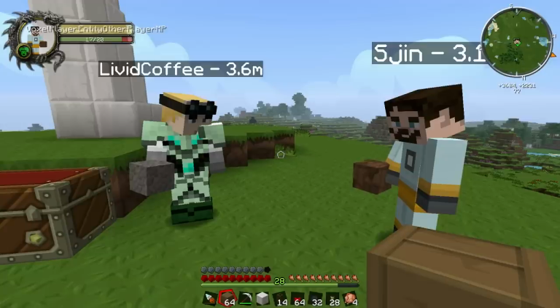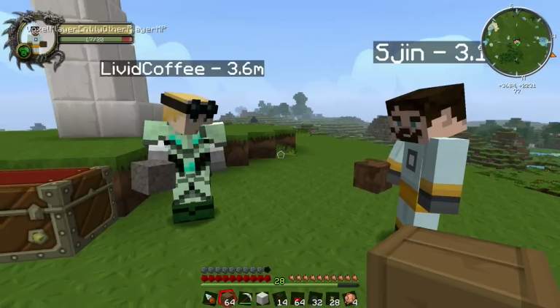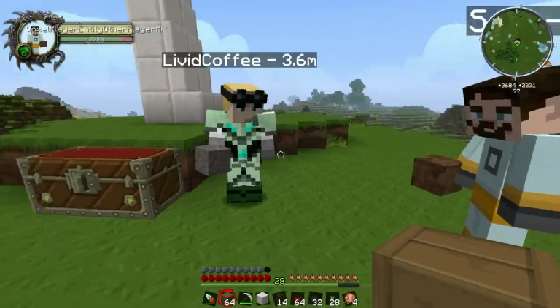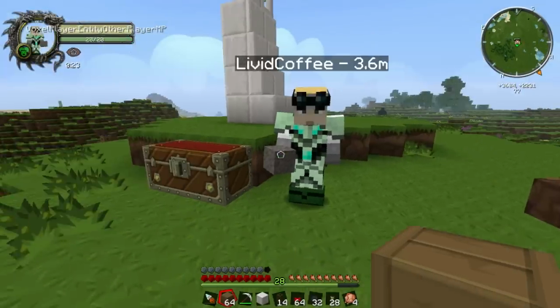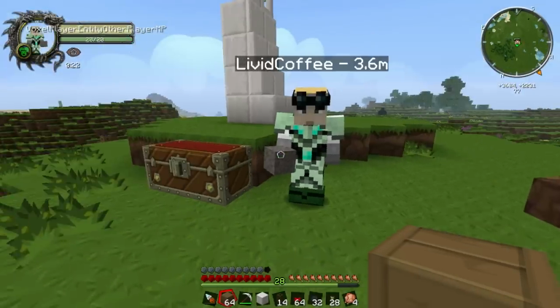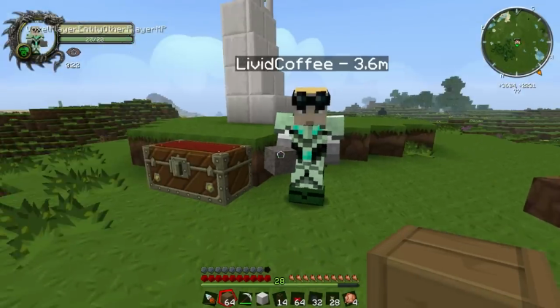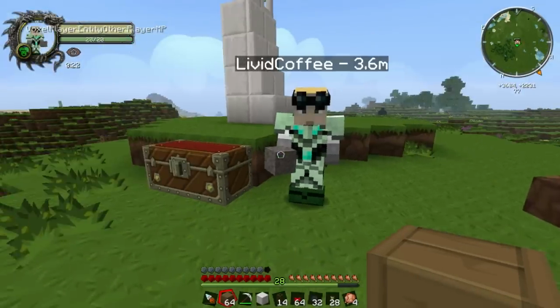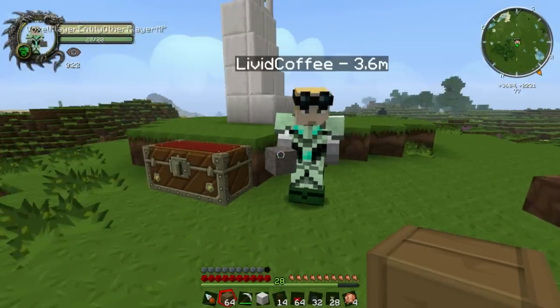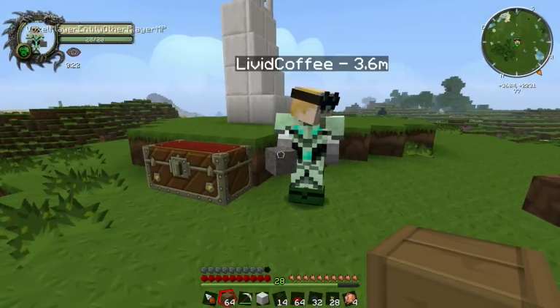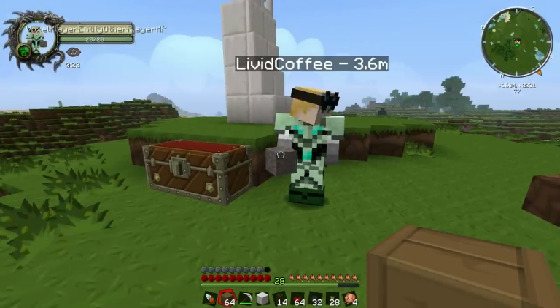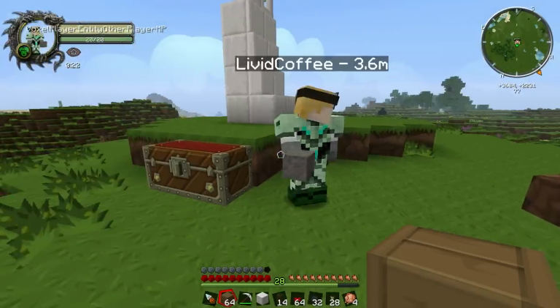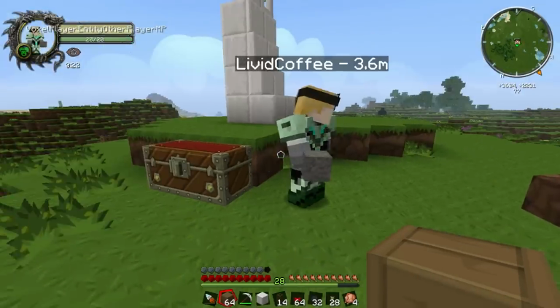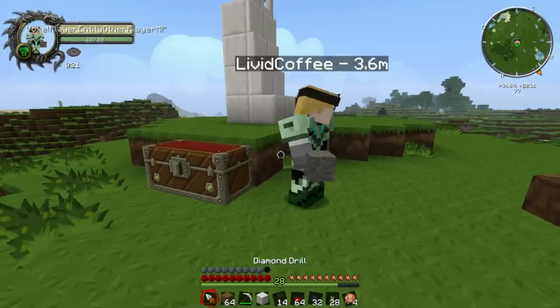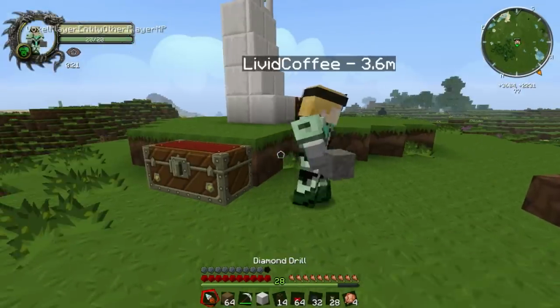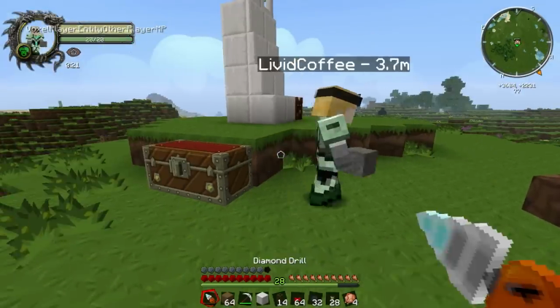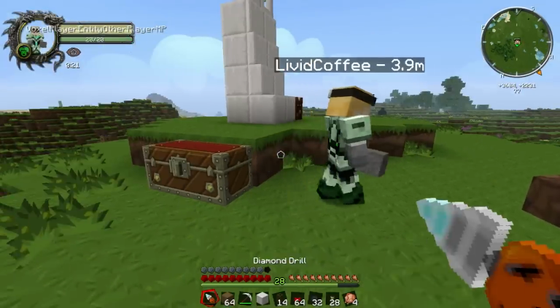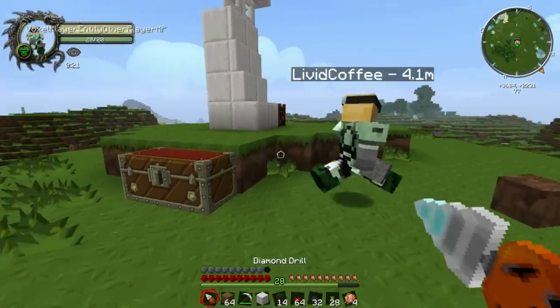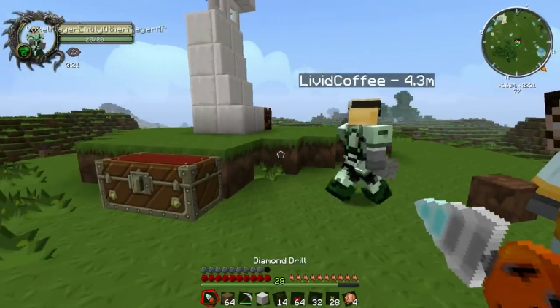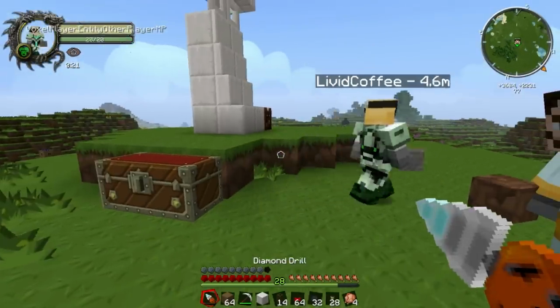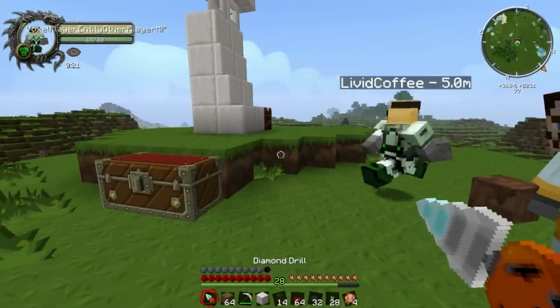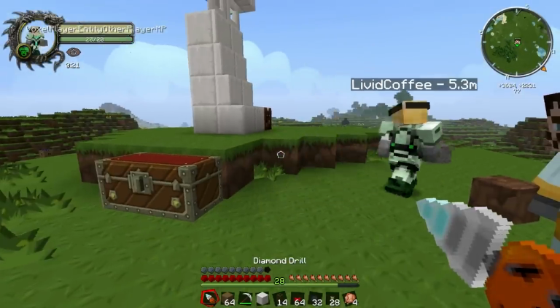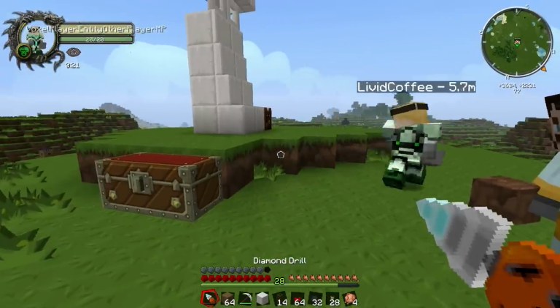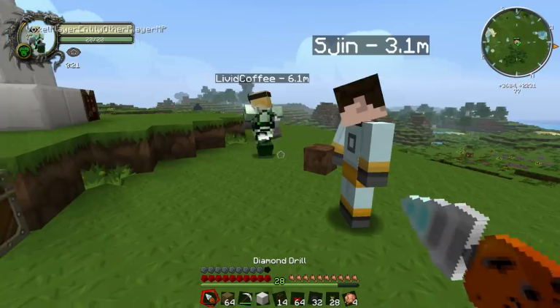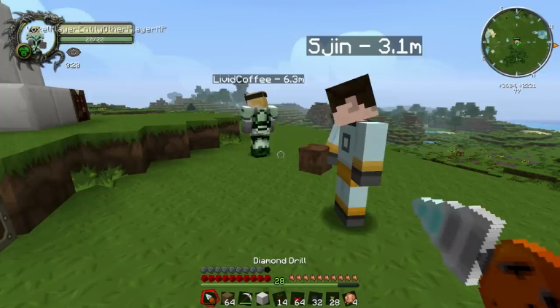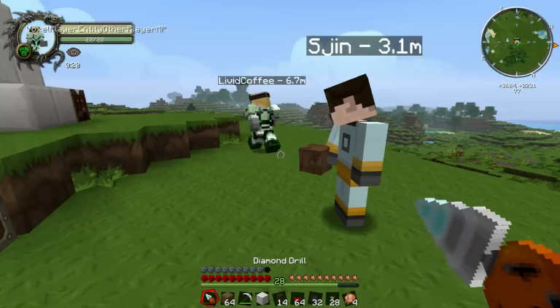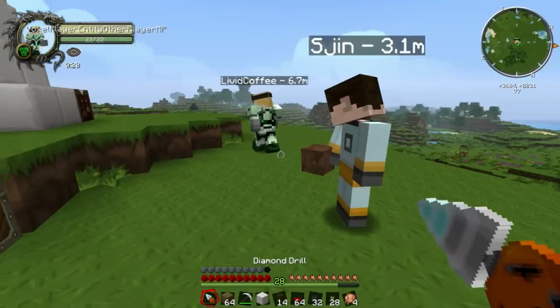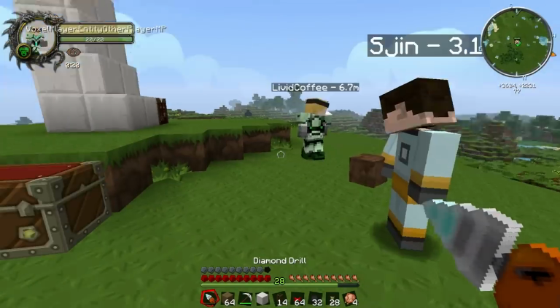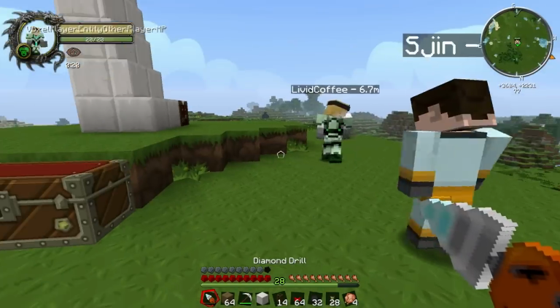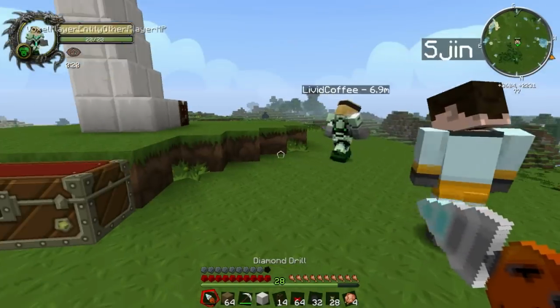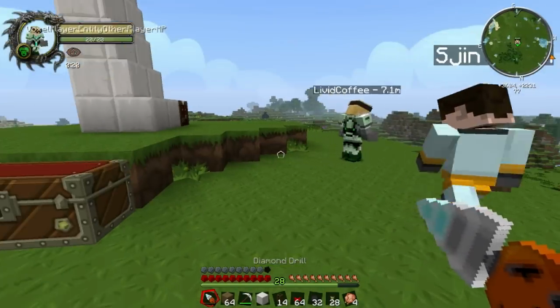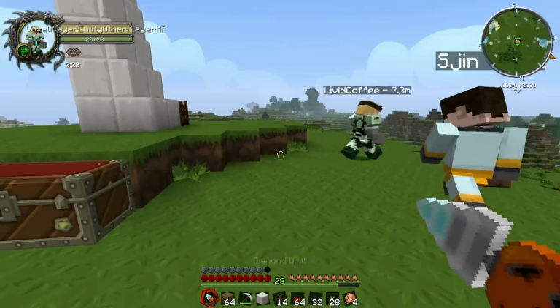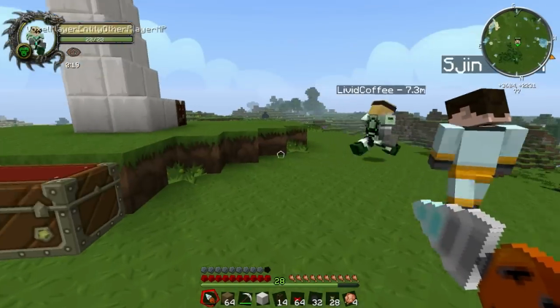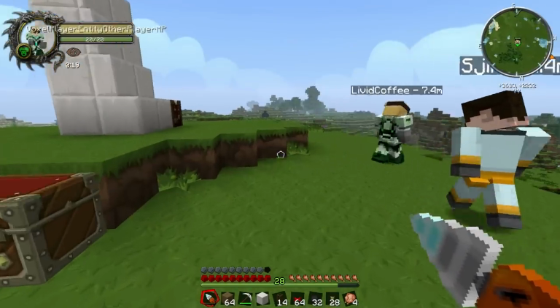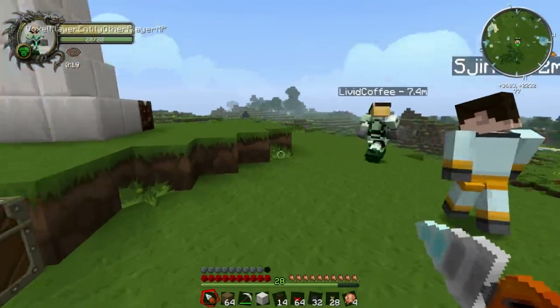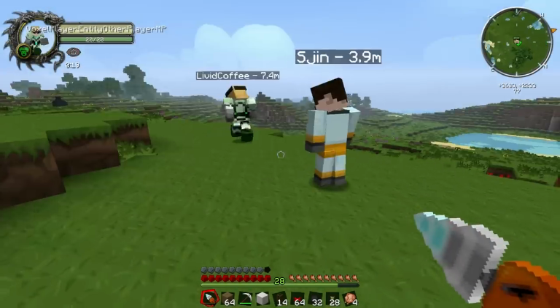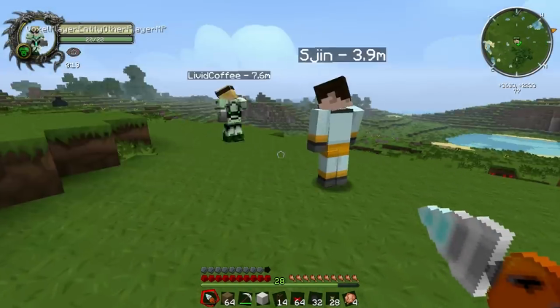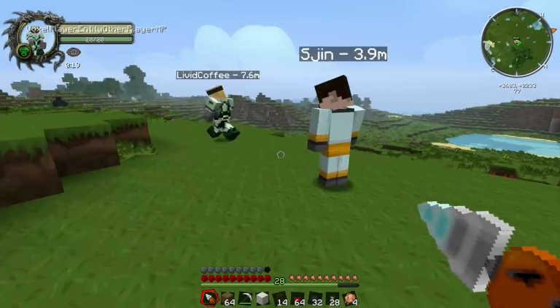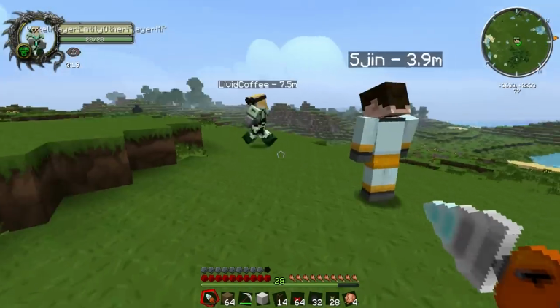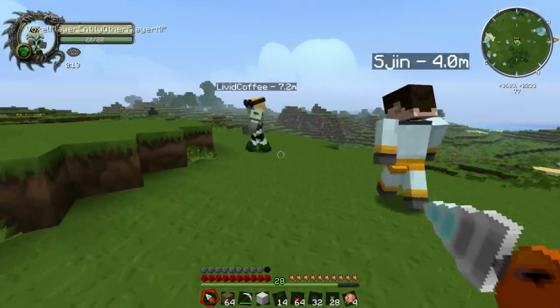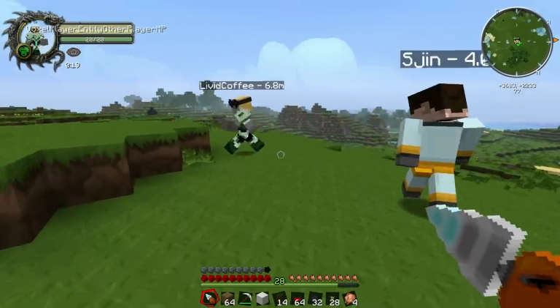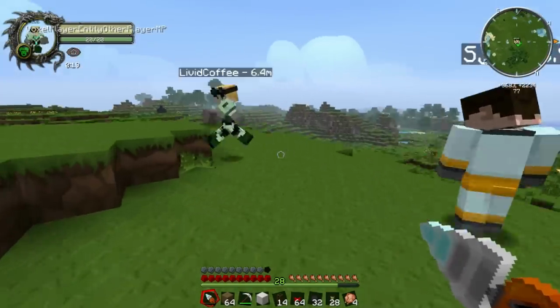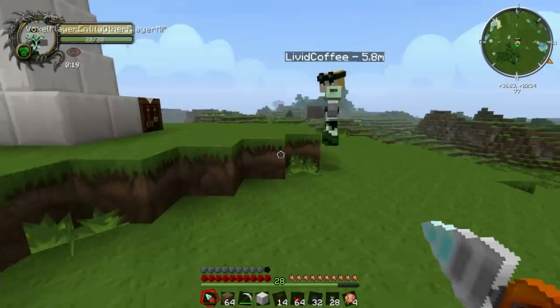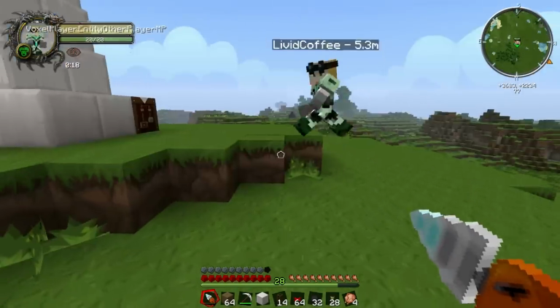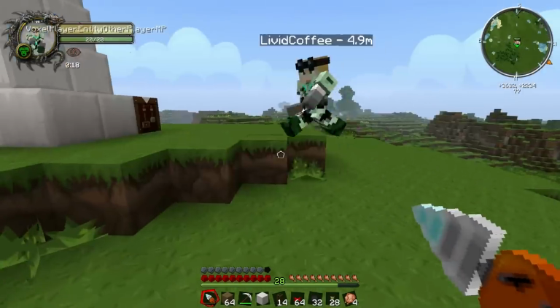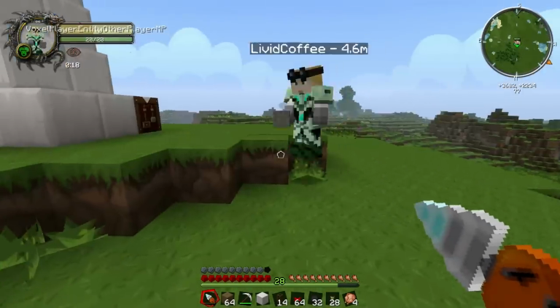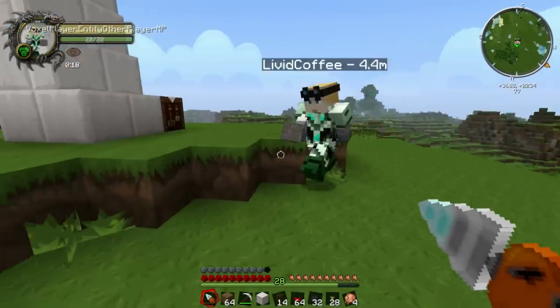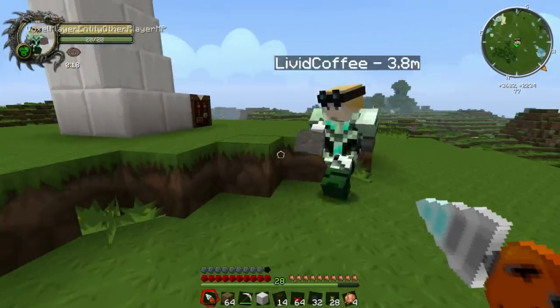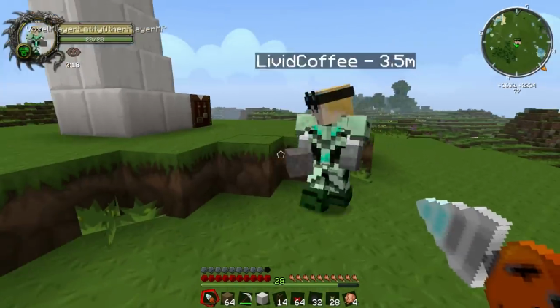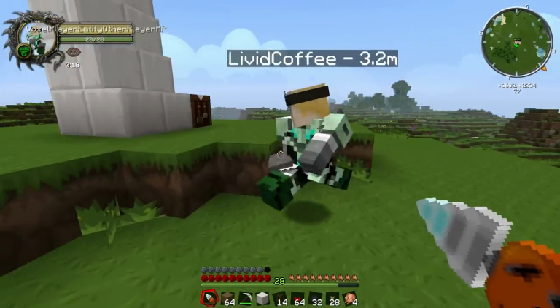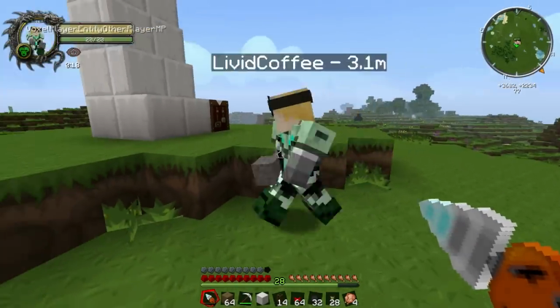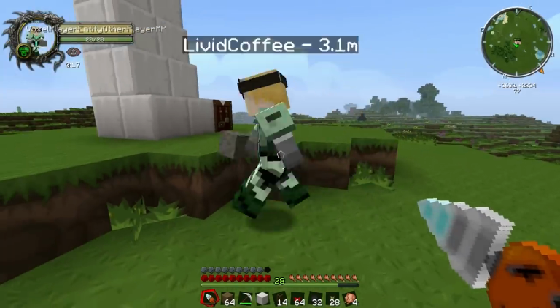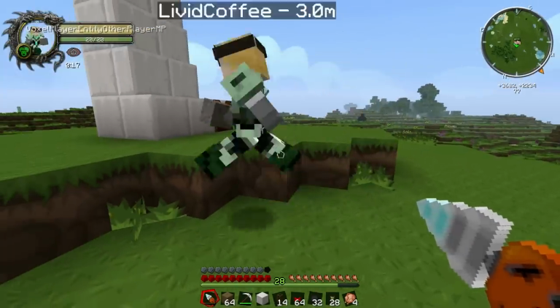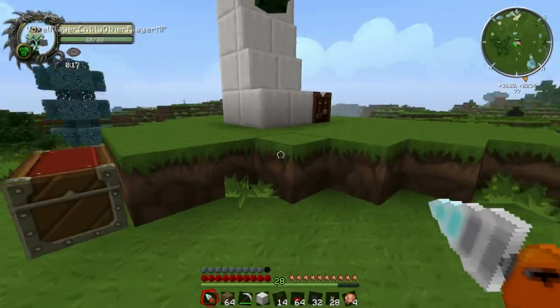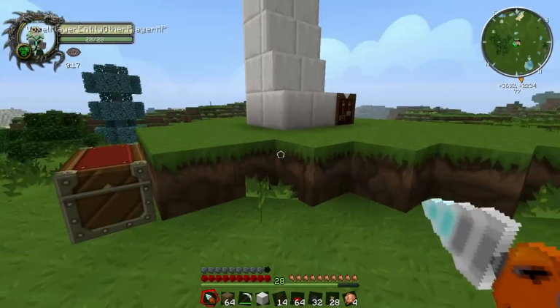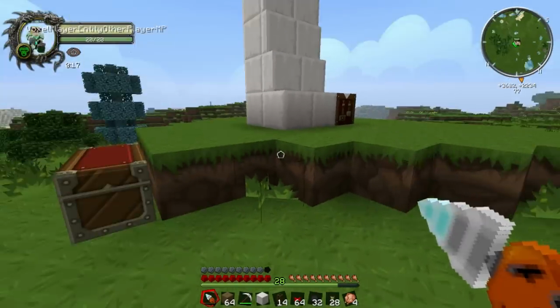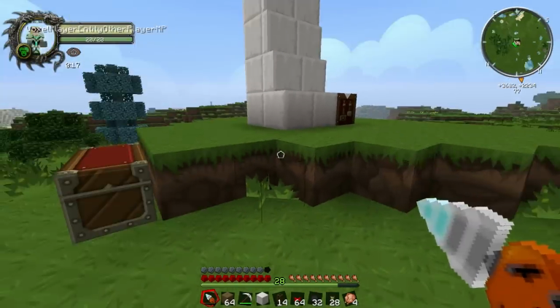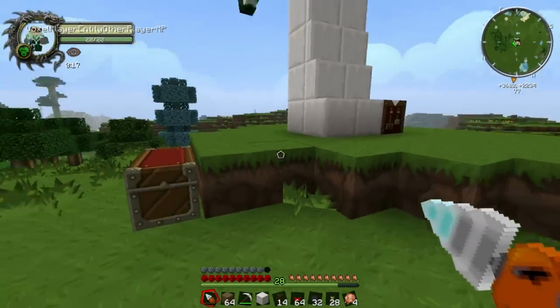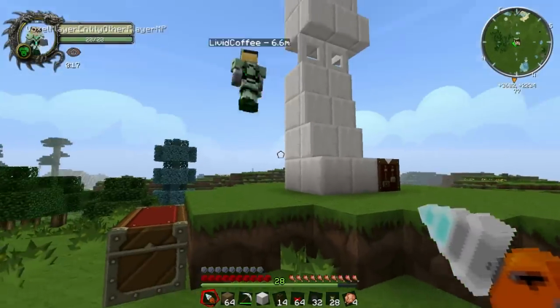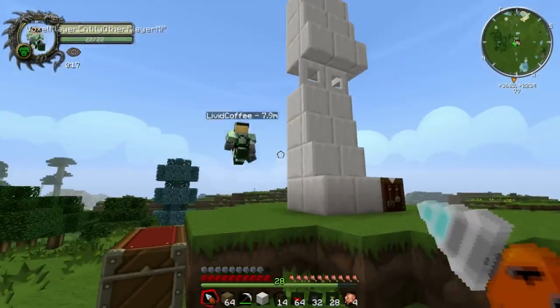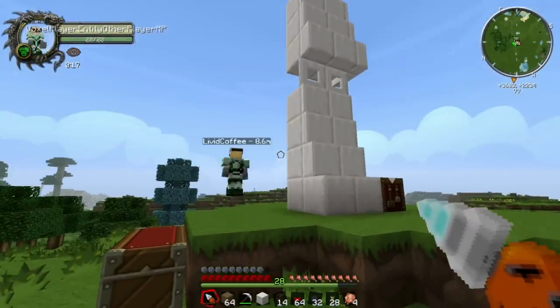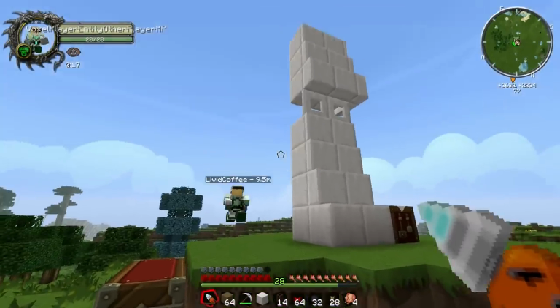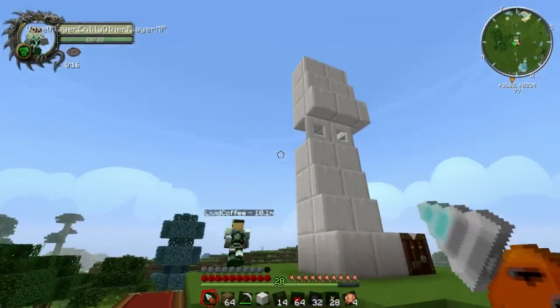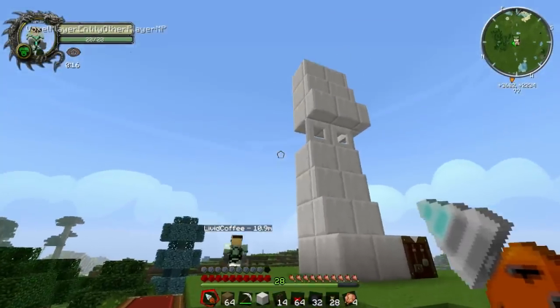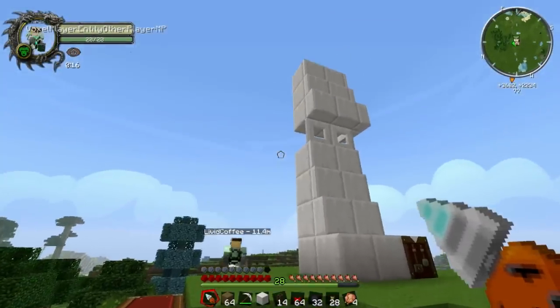Meanwhile, Shin is still completely naked. I'm wearing my nearly depleted armor. My drill is broken. I made you some armor, Lewis, actually. What? You made me armor? Yeah, over here.